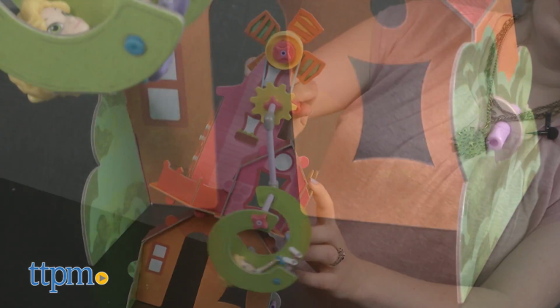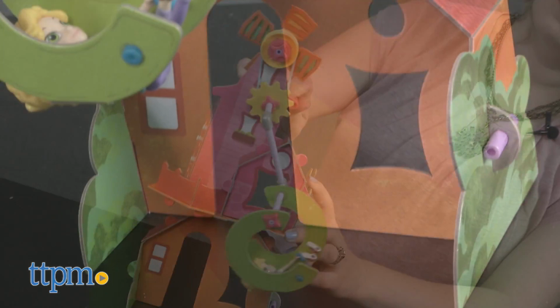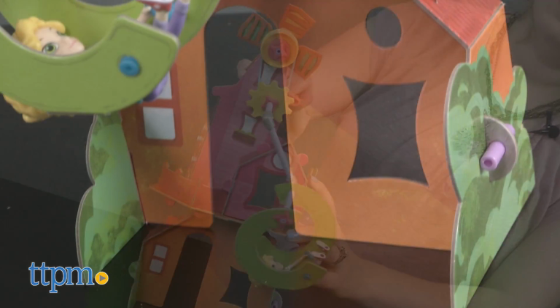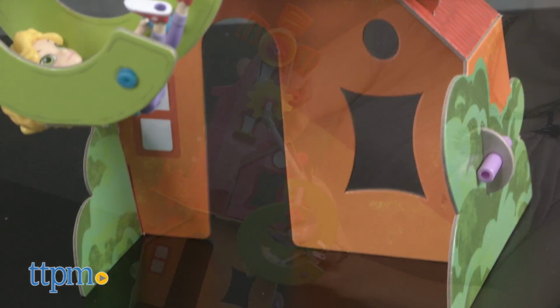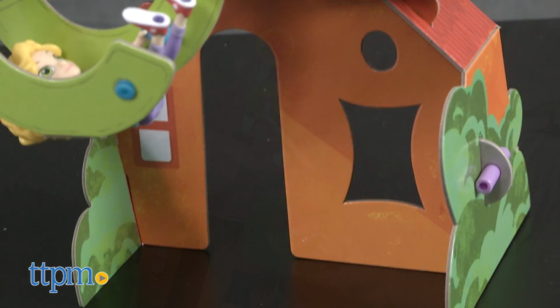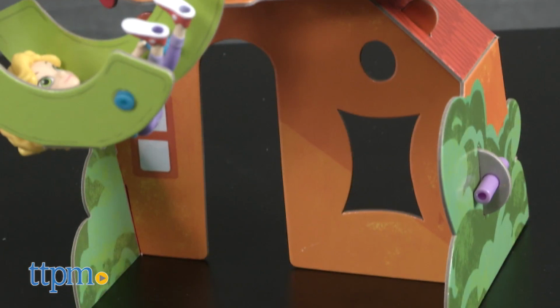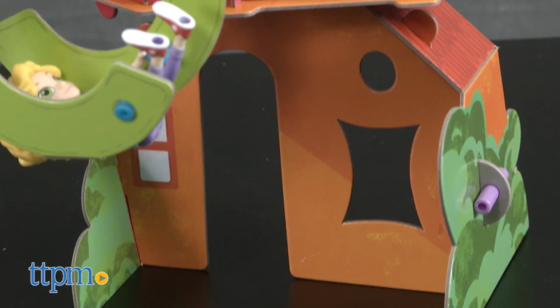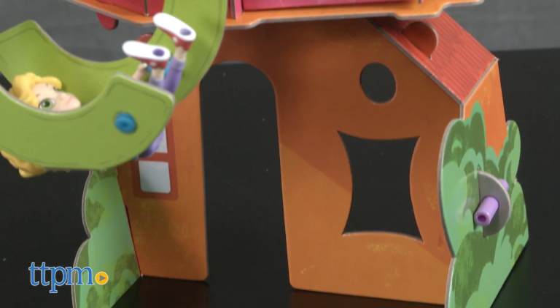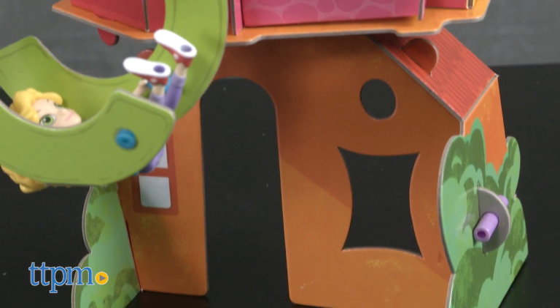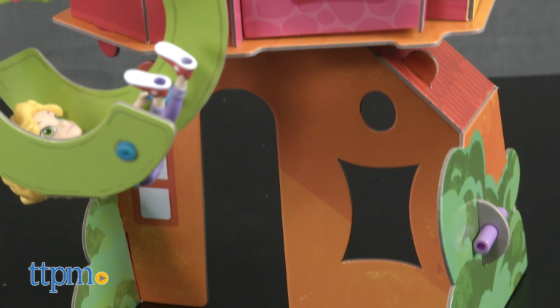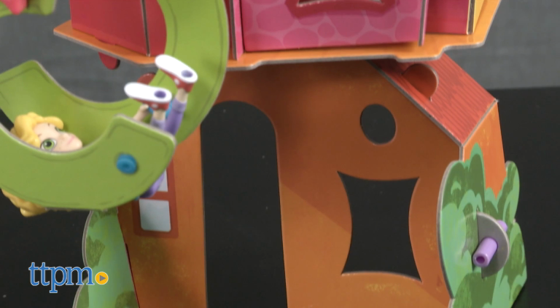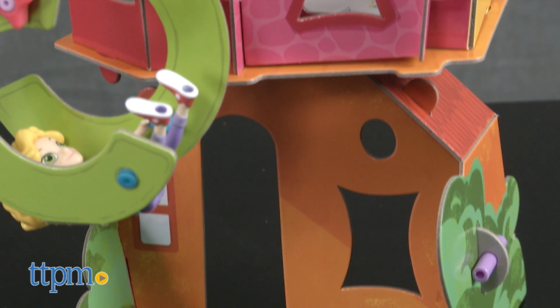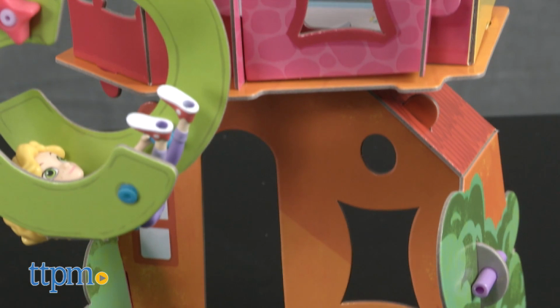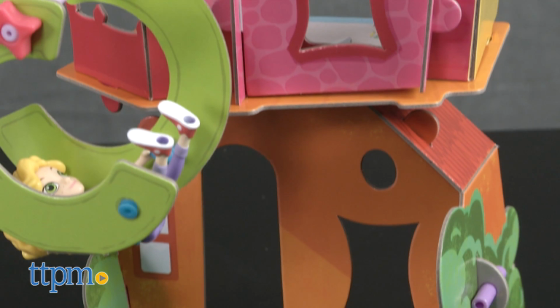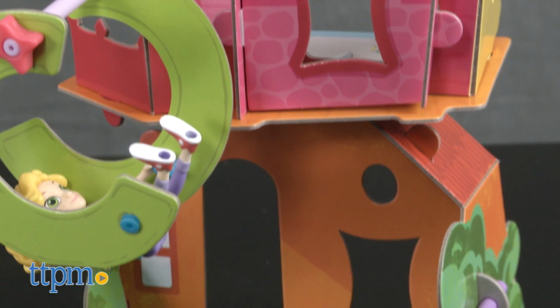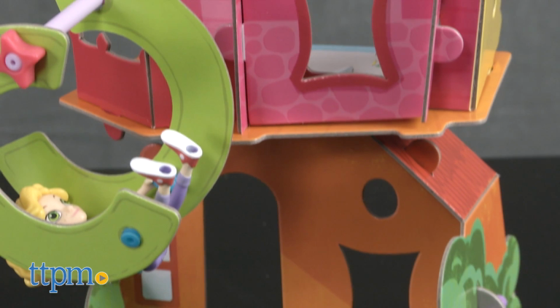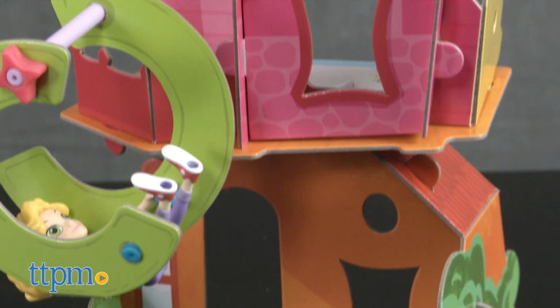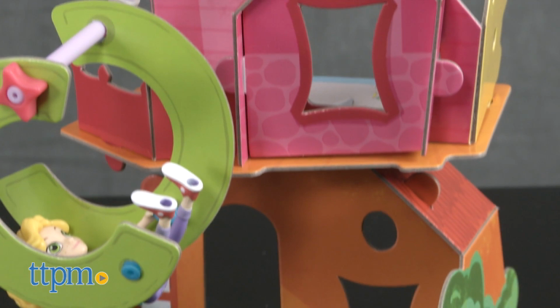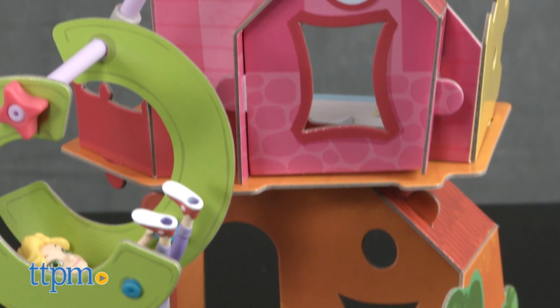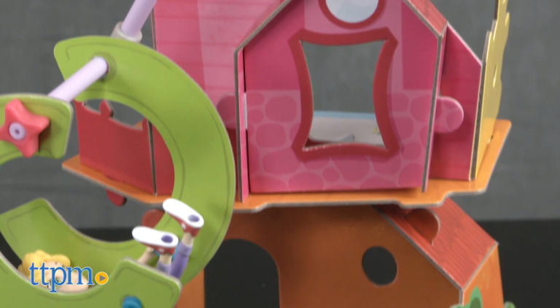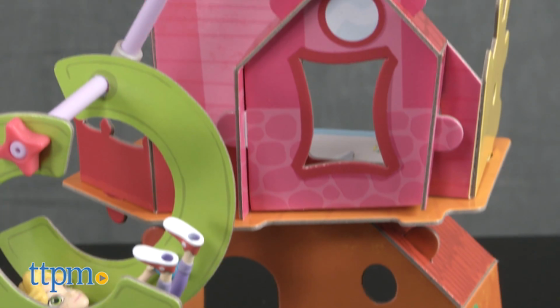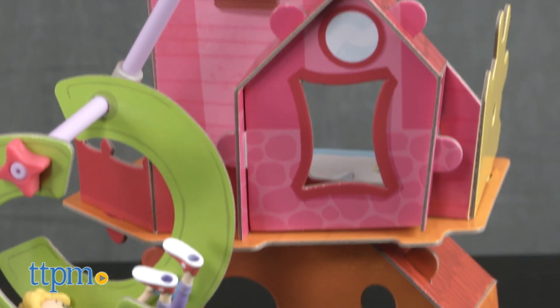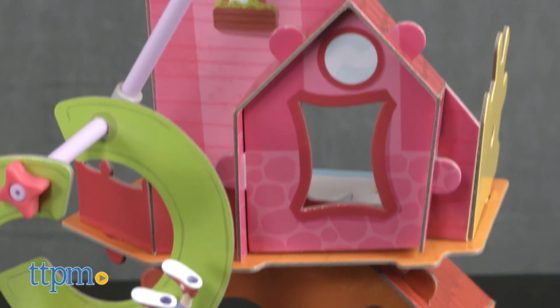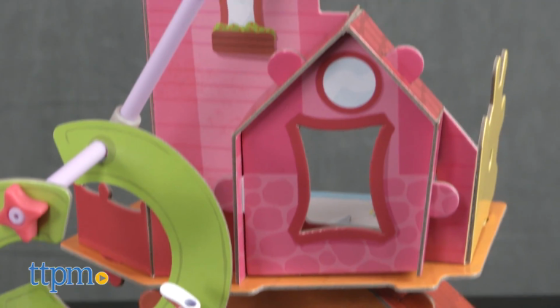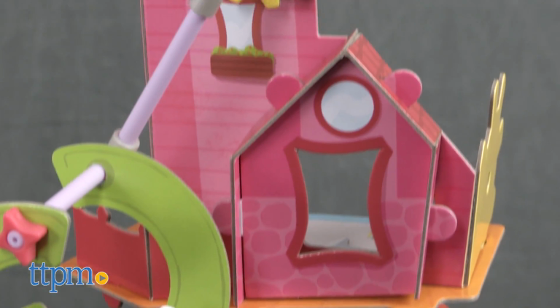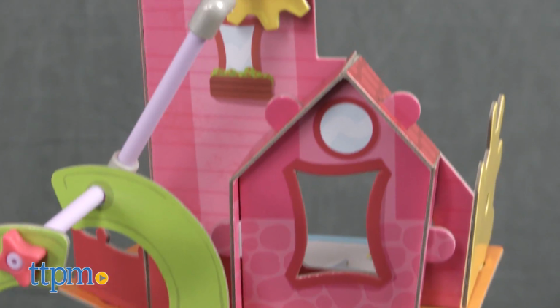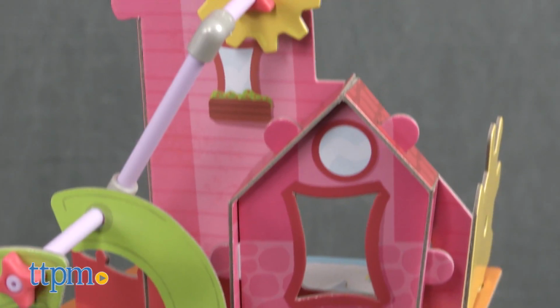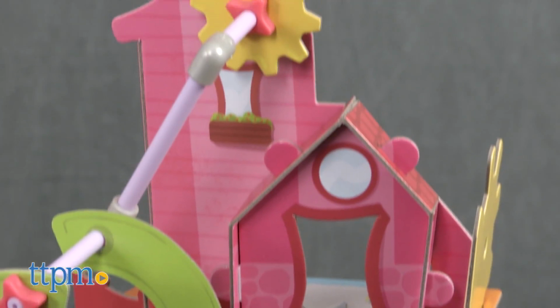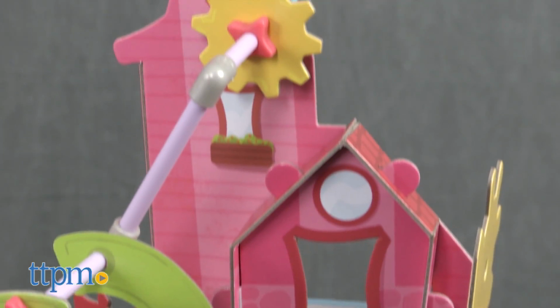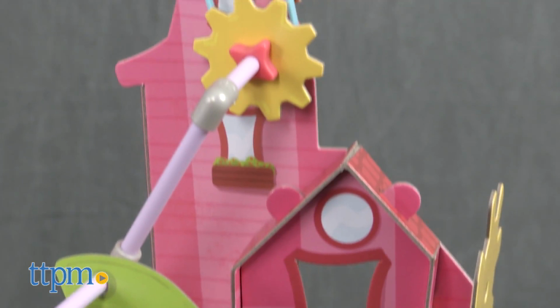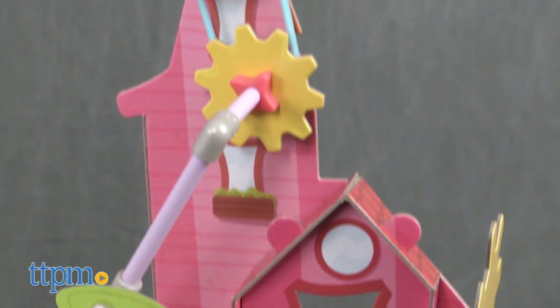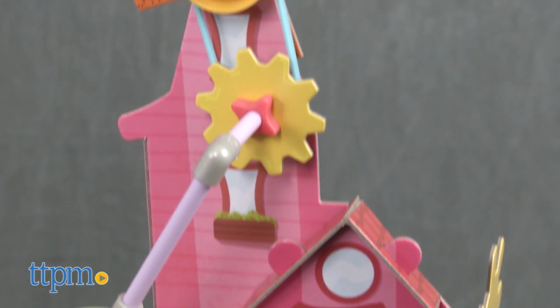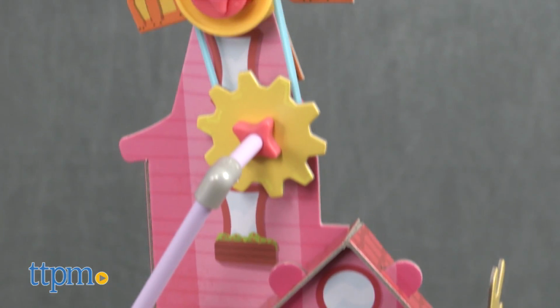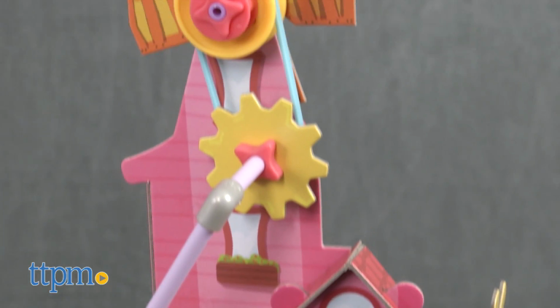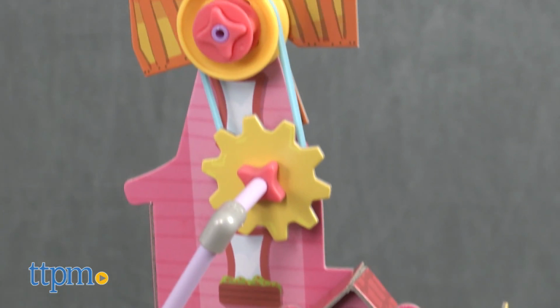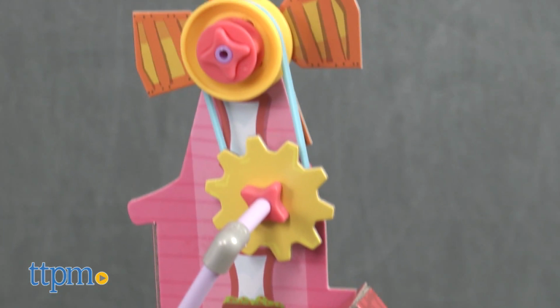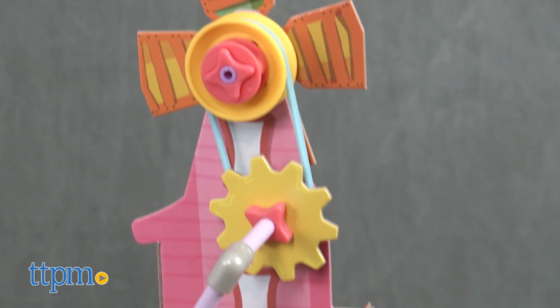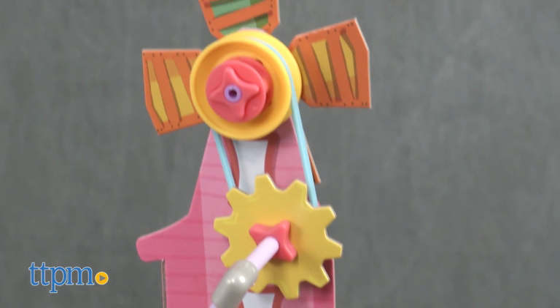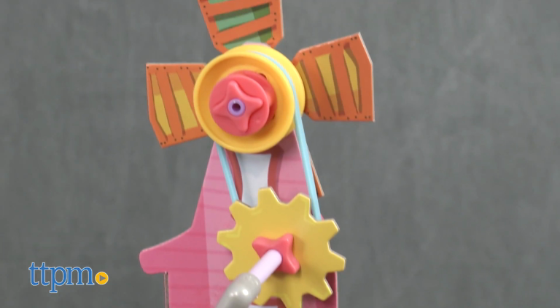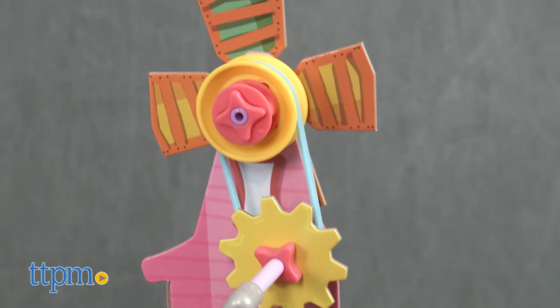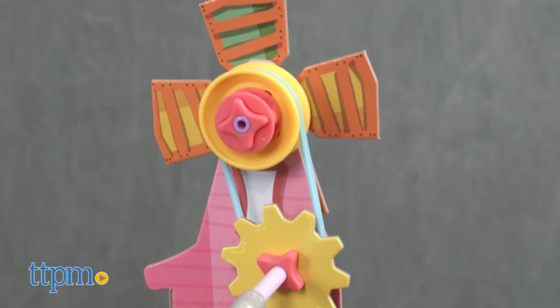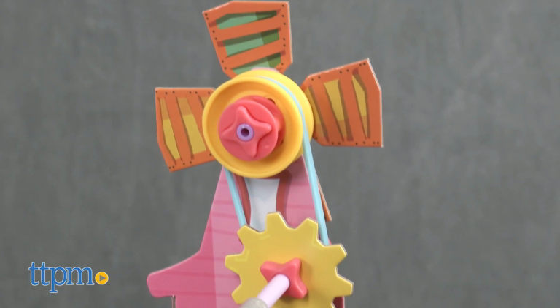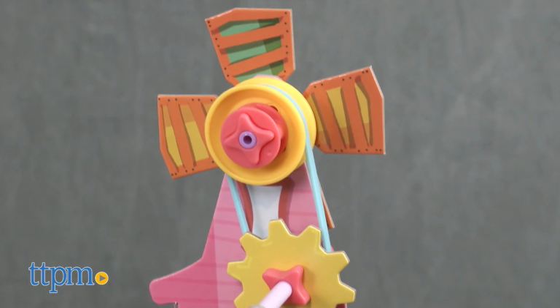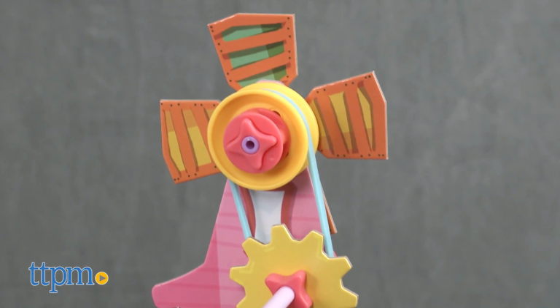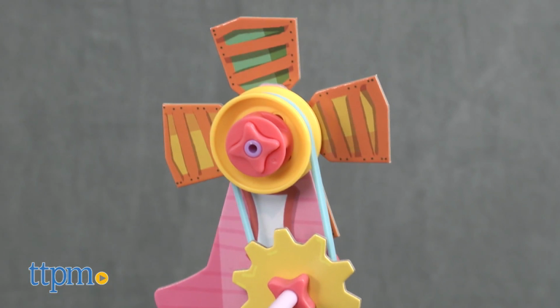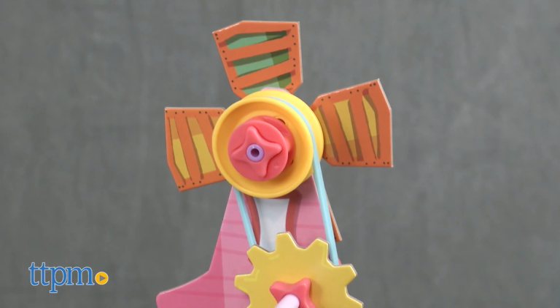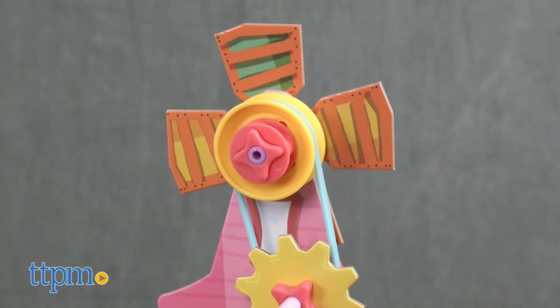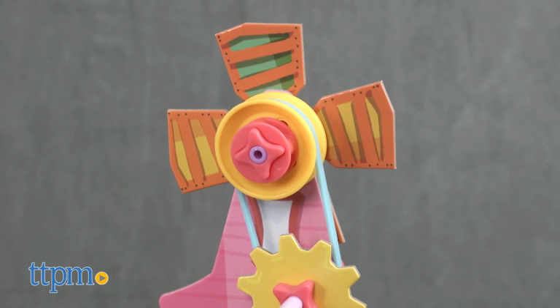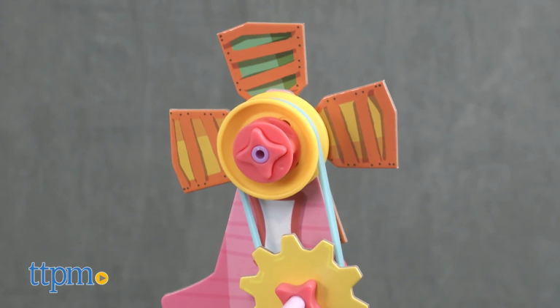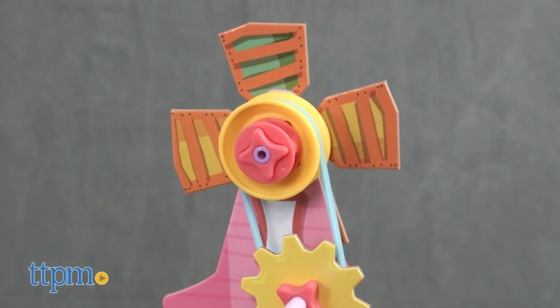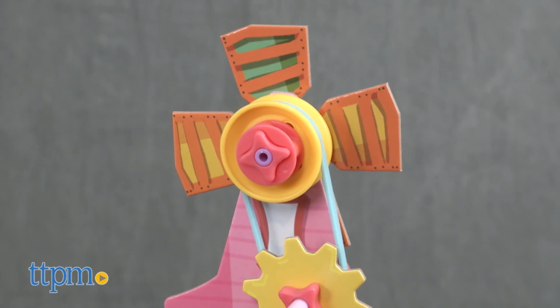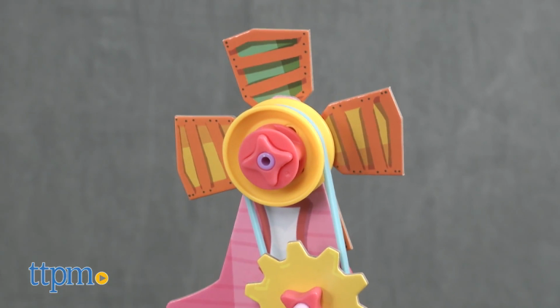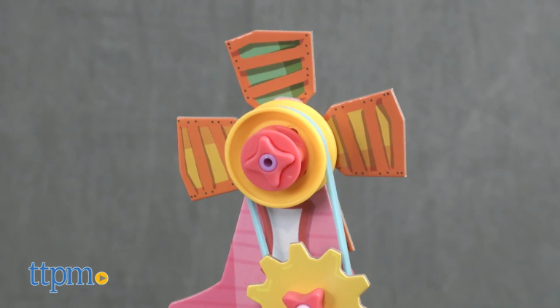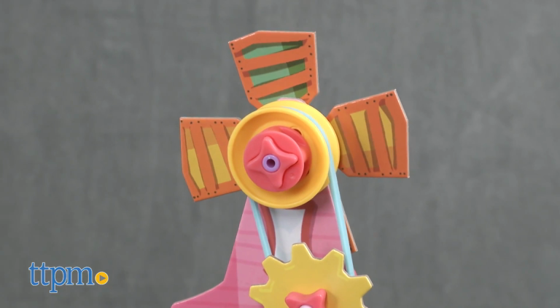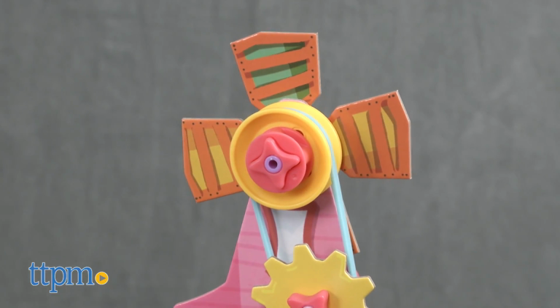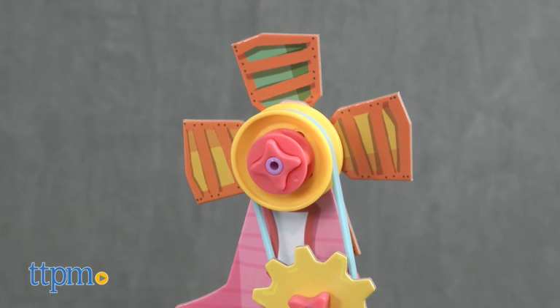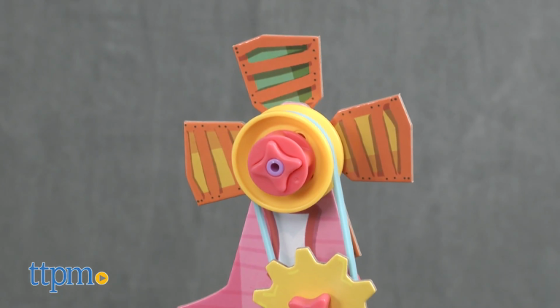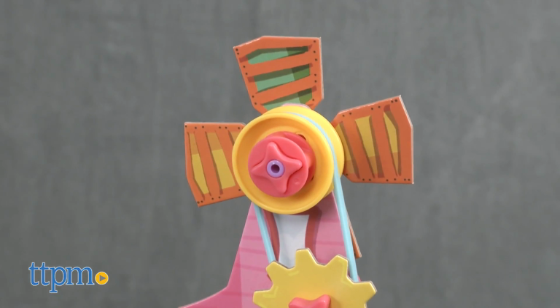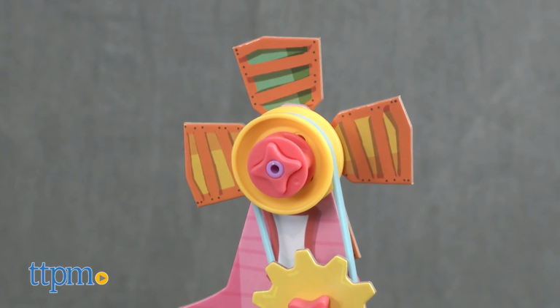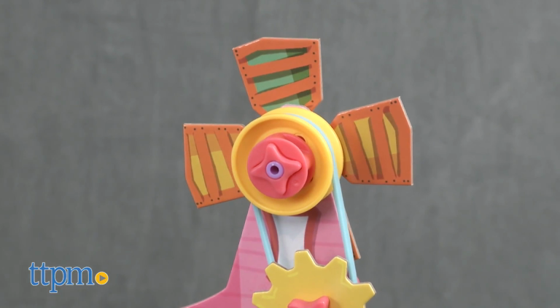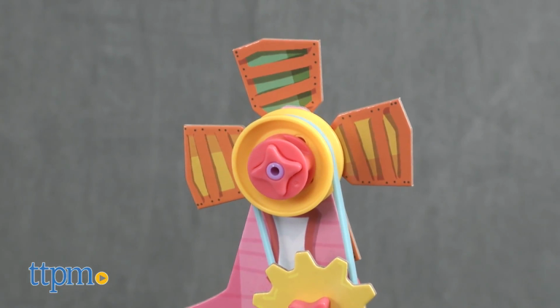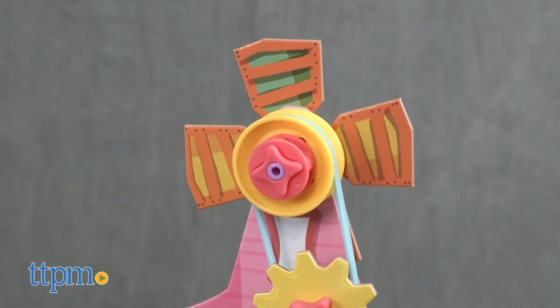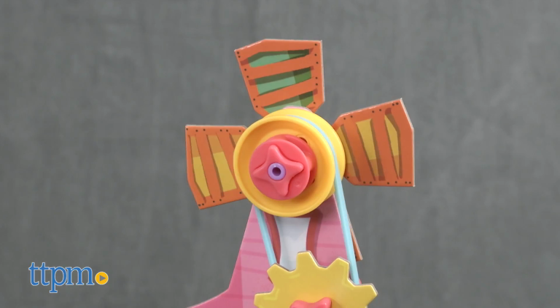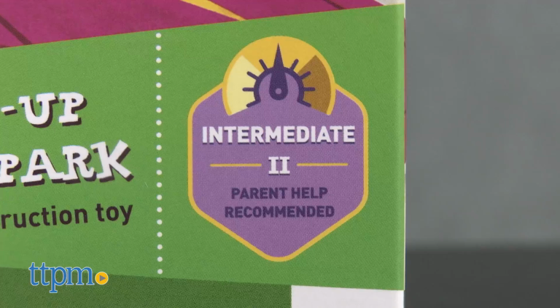We like that kids are building models that mimic something they see in the real world, allowing them to see how these concepts might work outside of a toy setting.